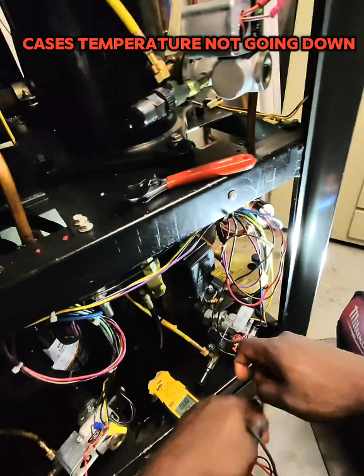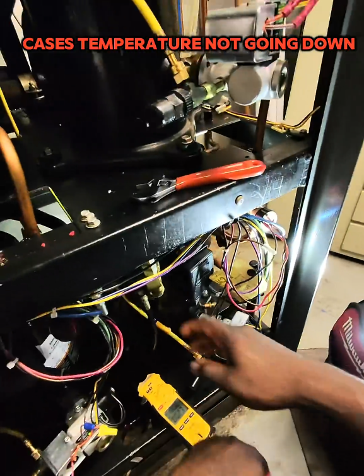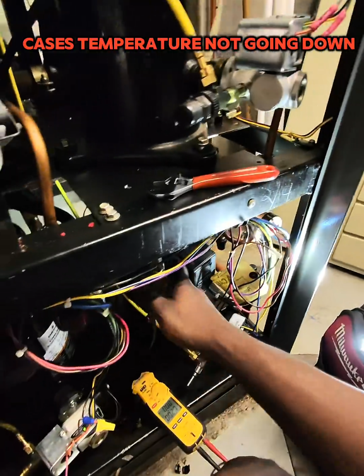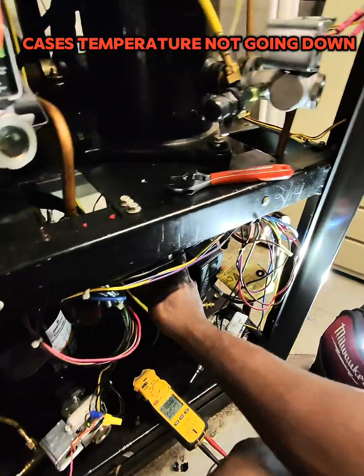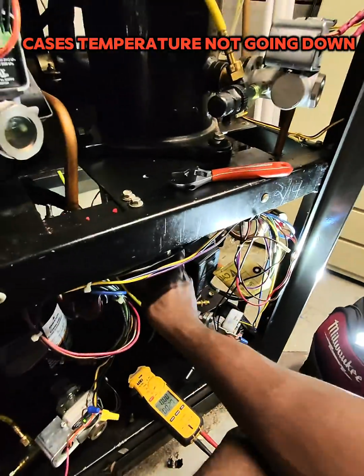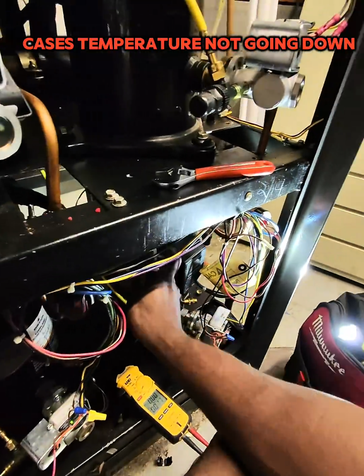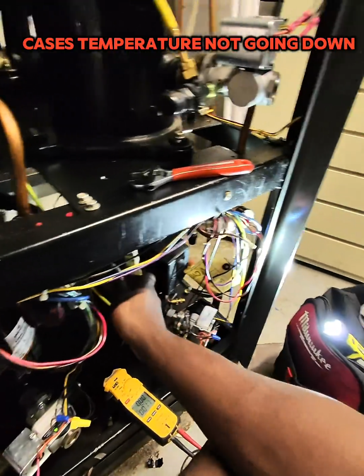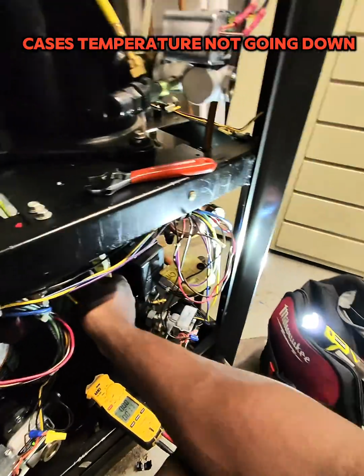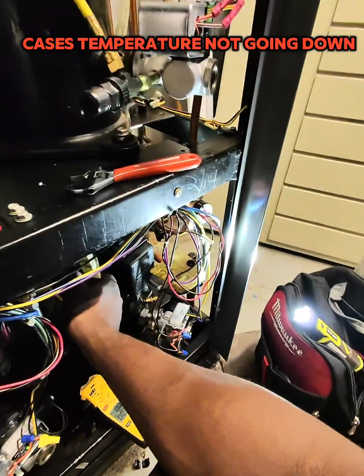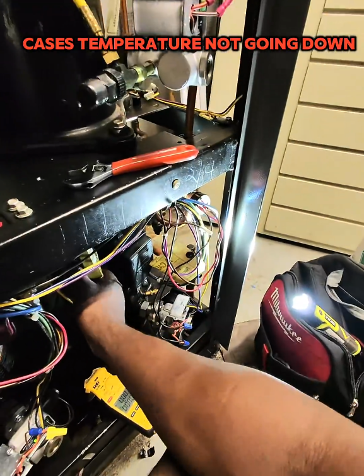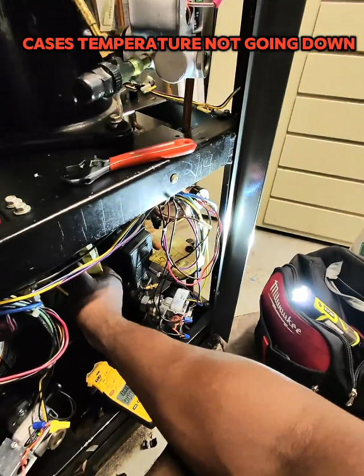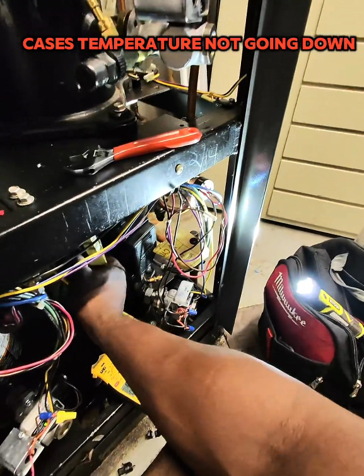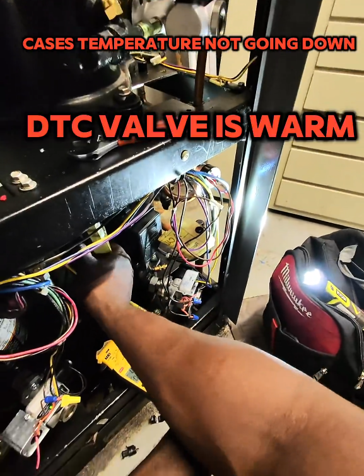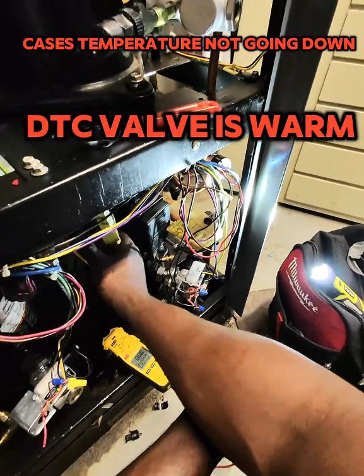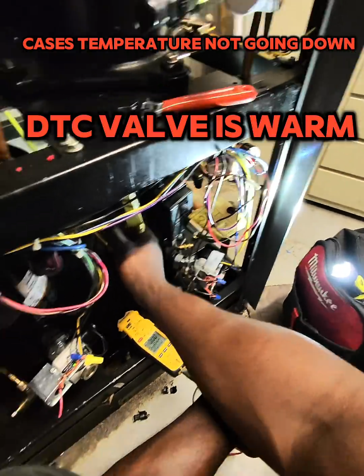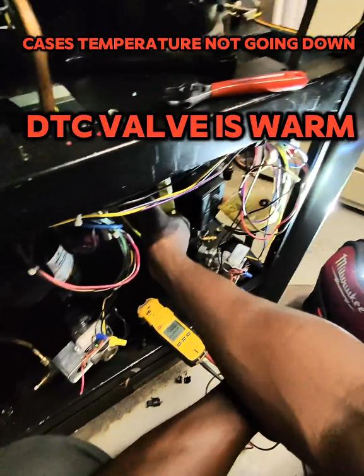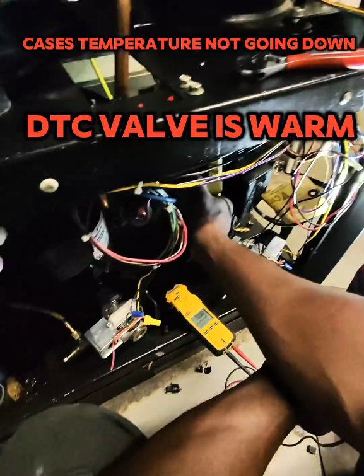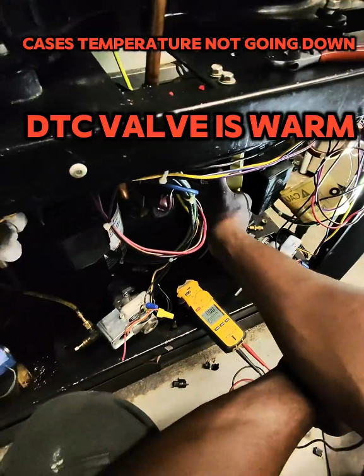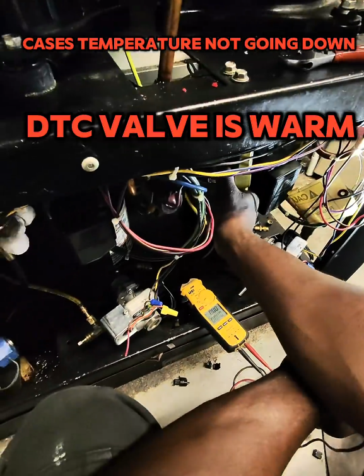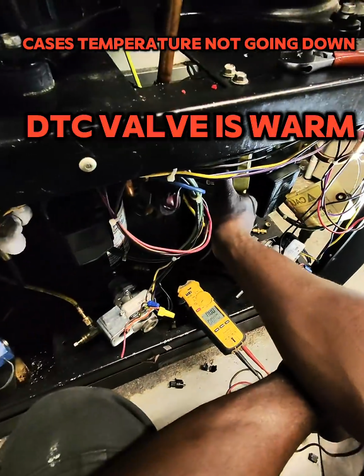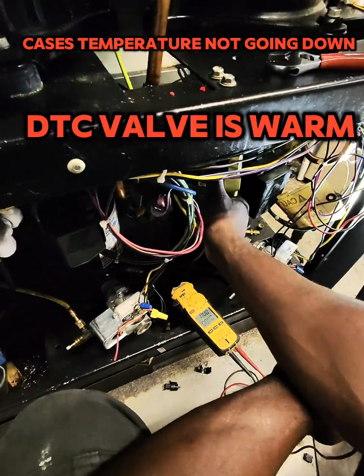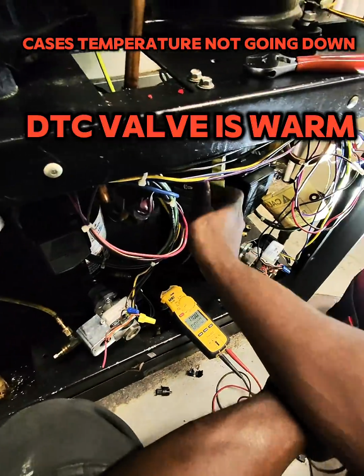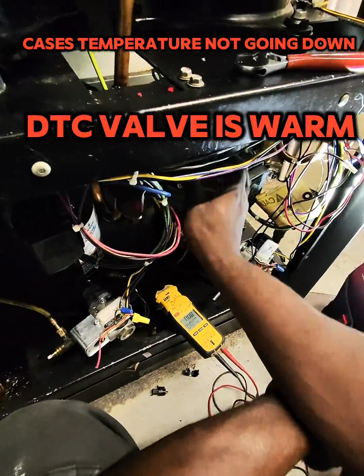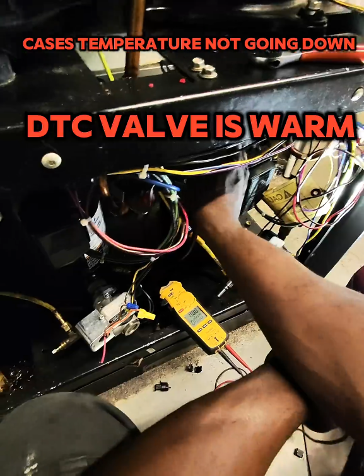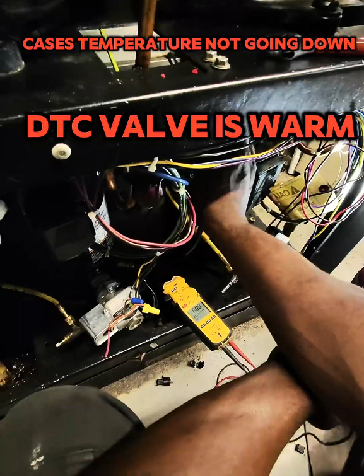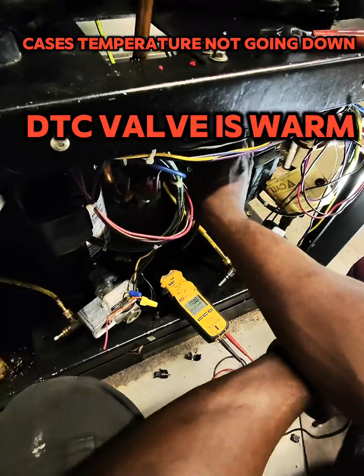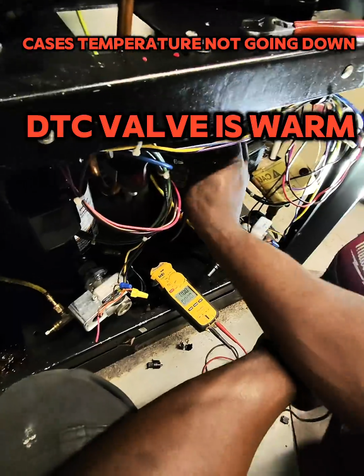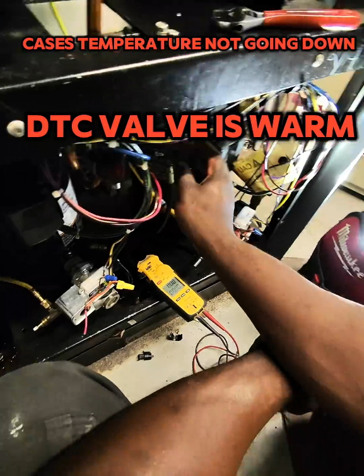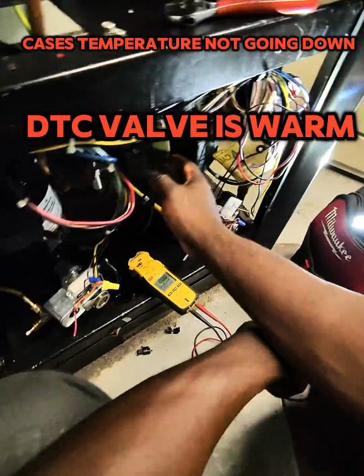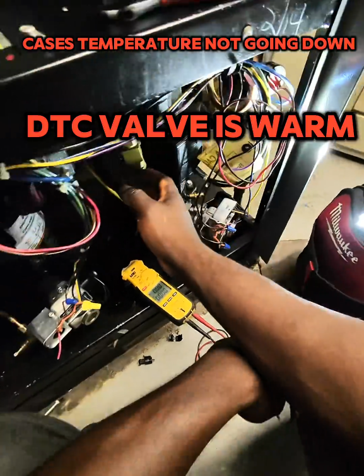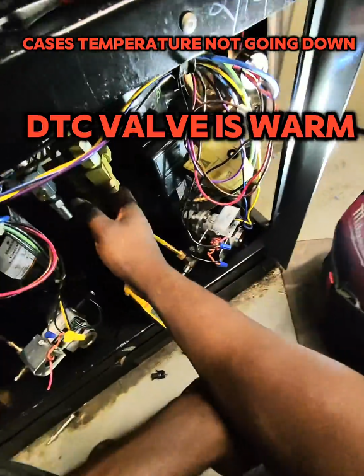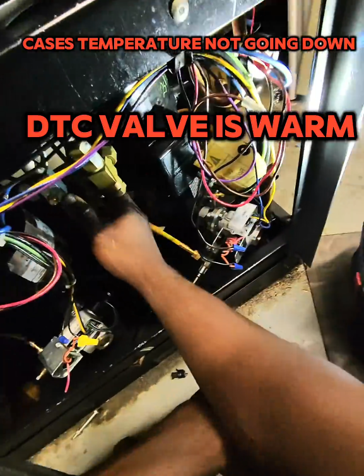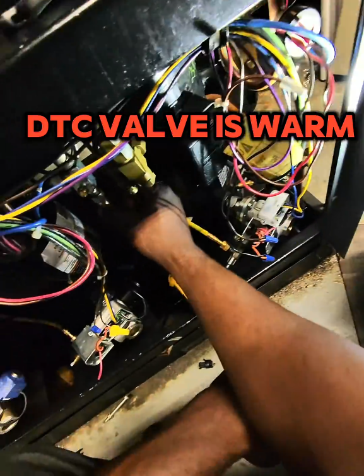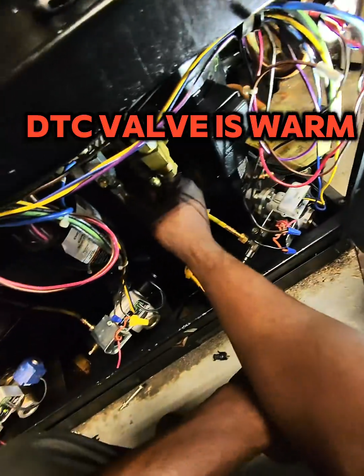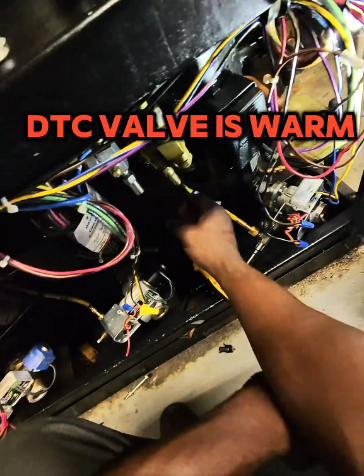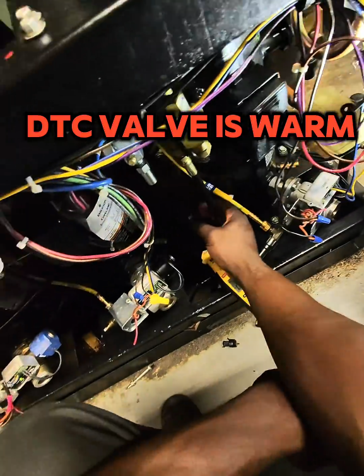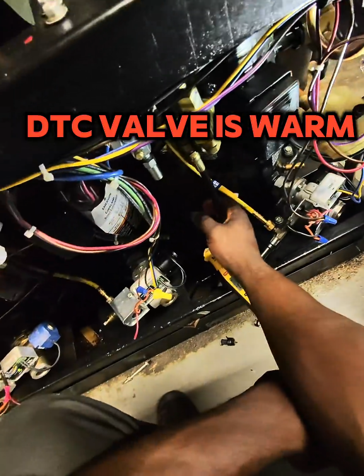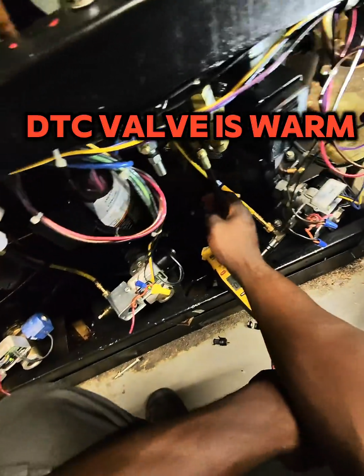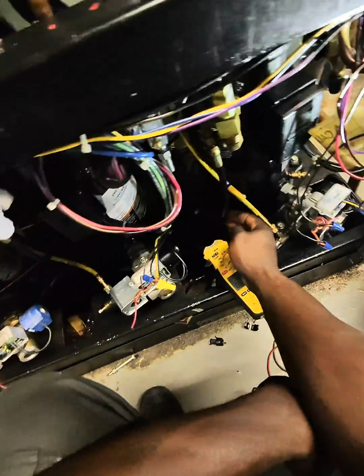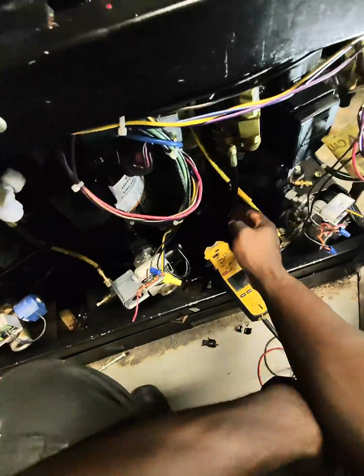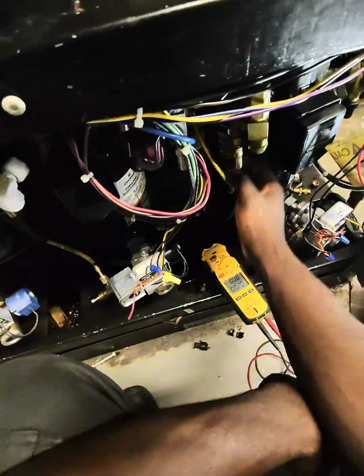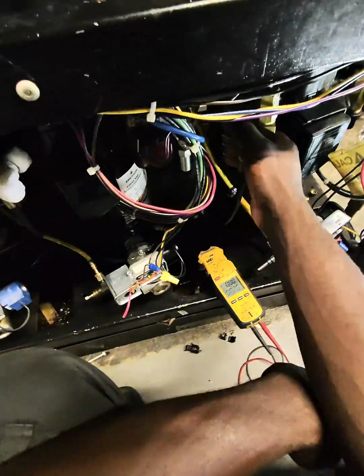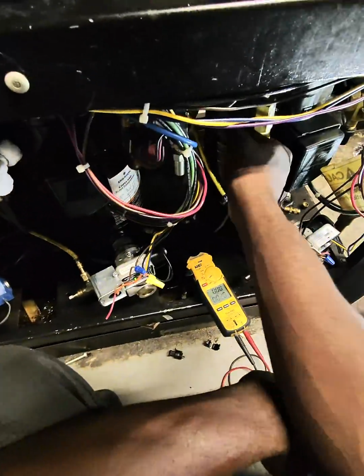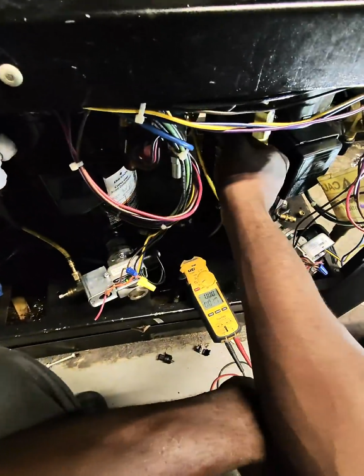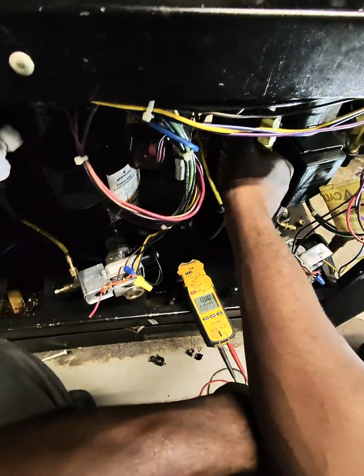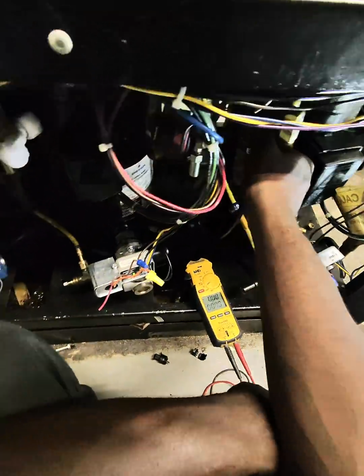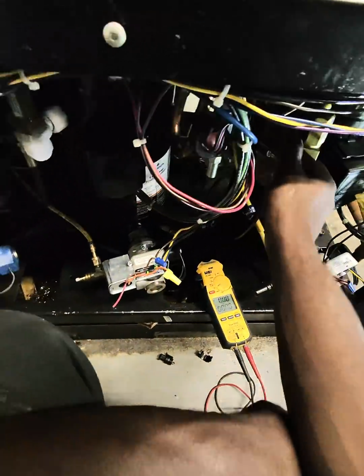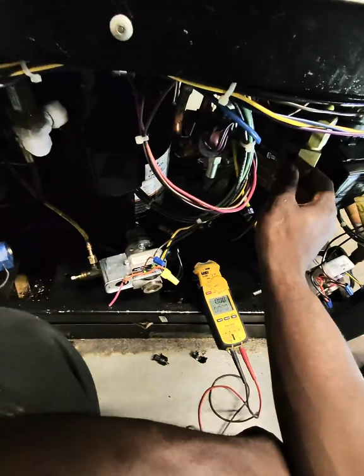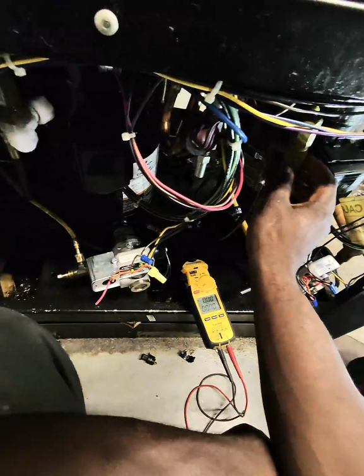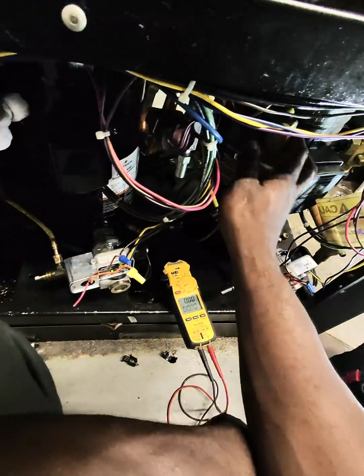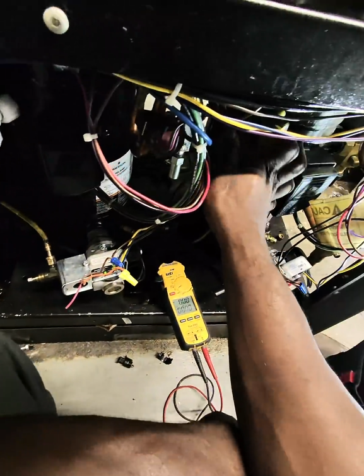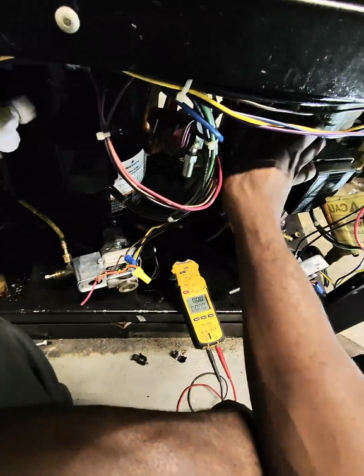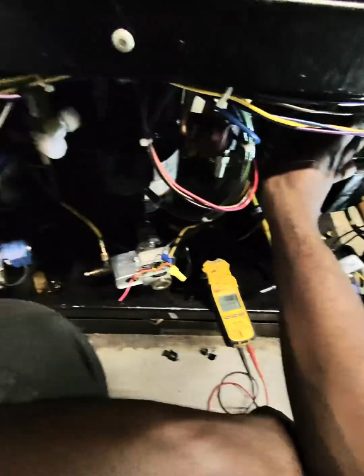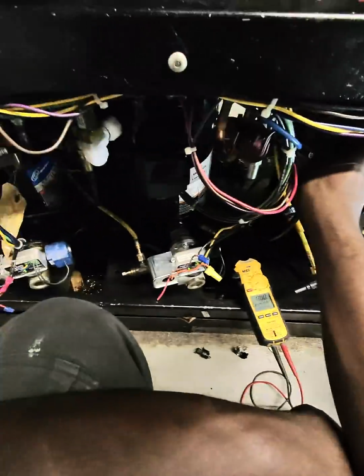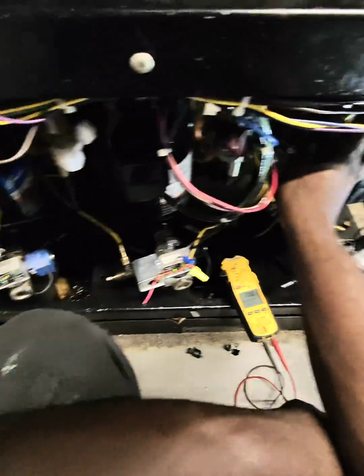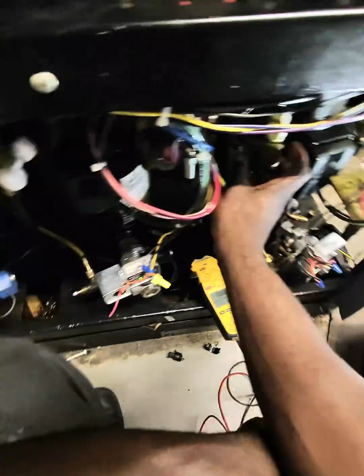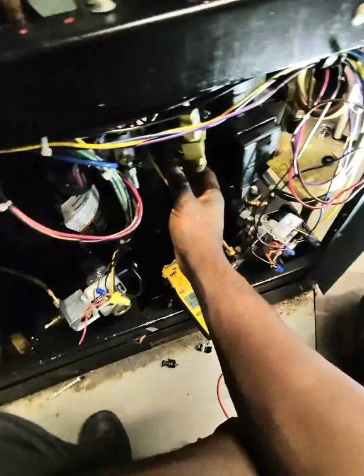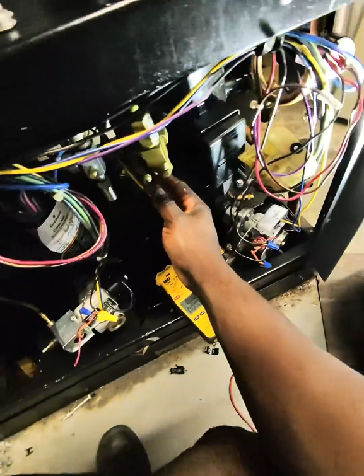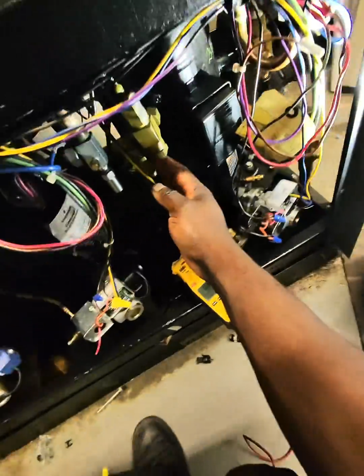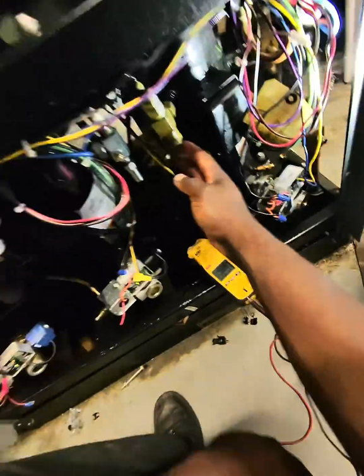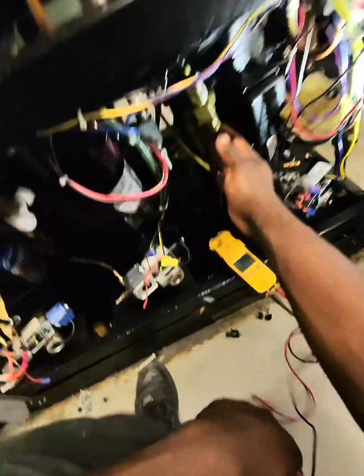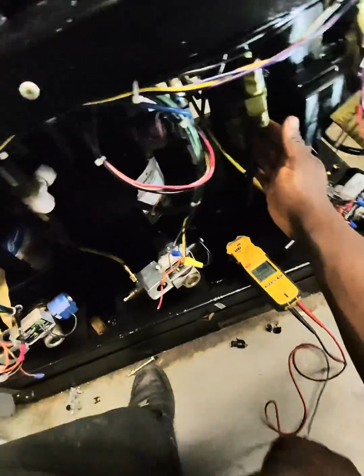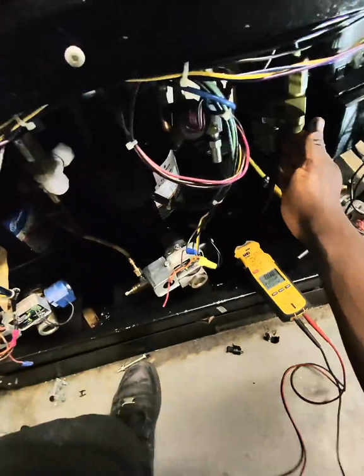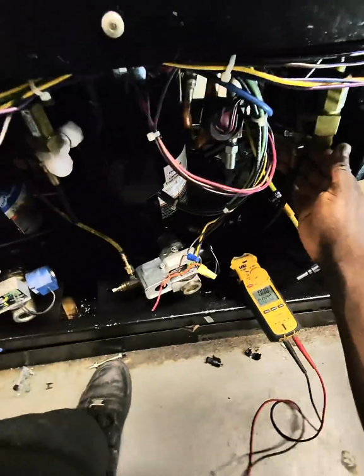Wait a minute — let's feel the DTC valve. It's hot. There's our problem.